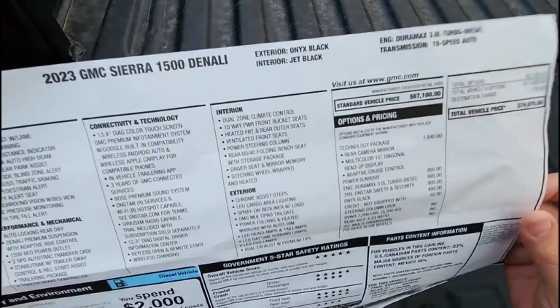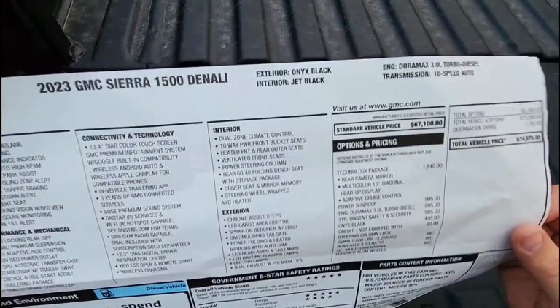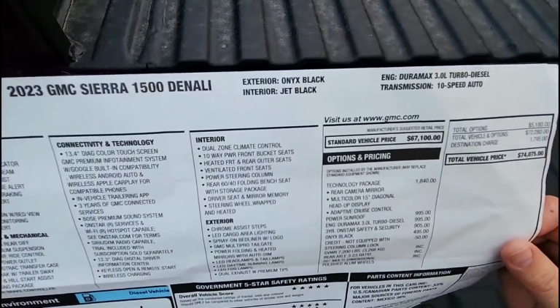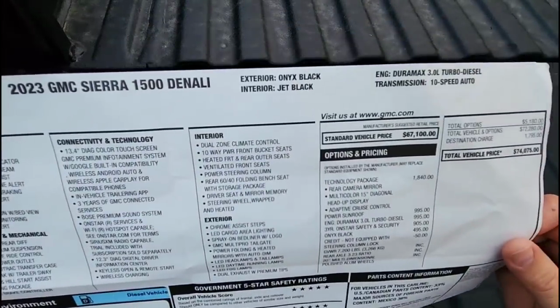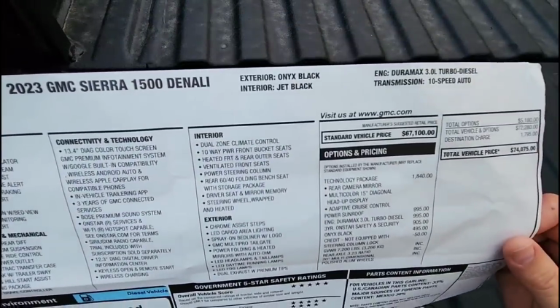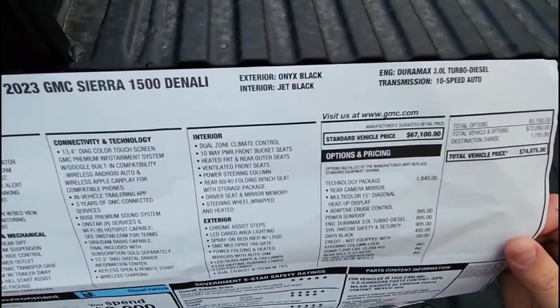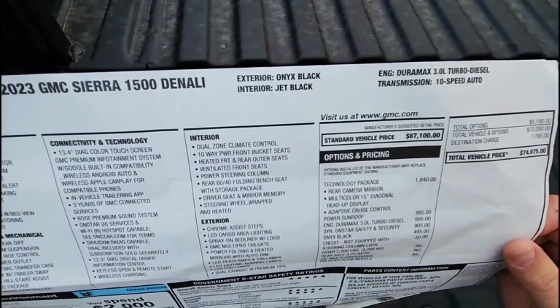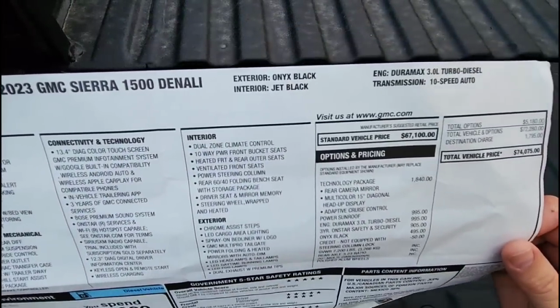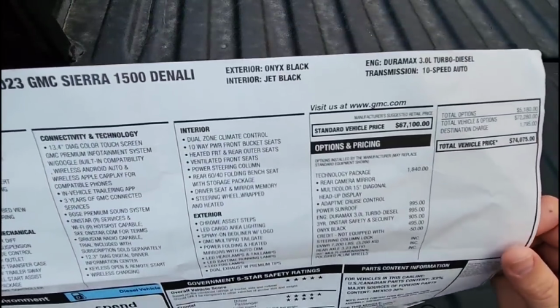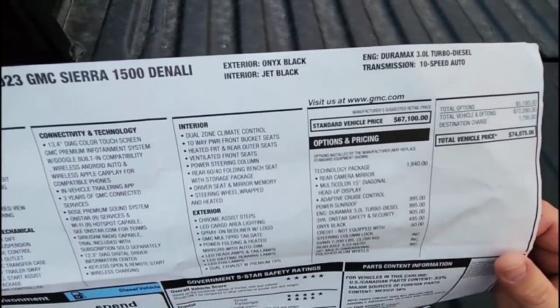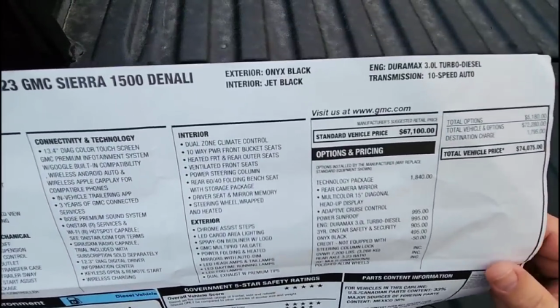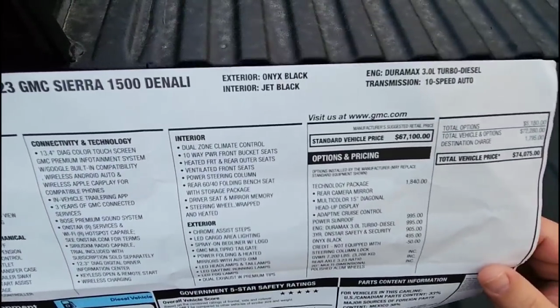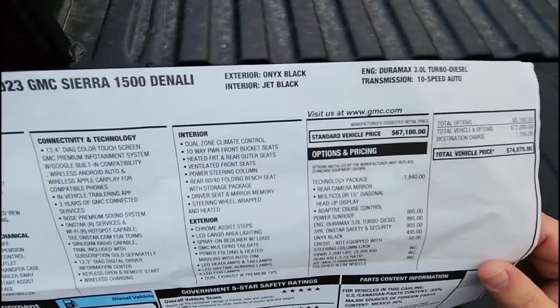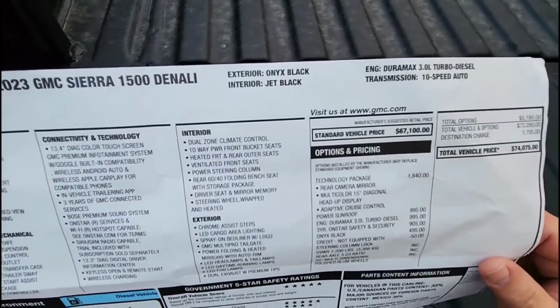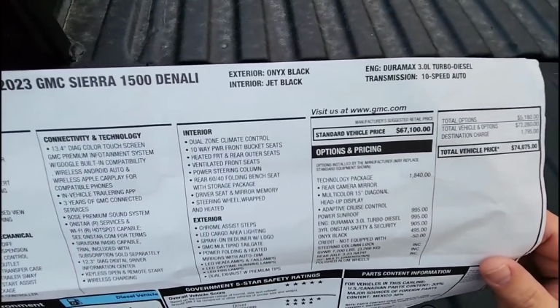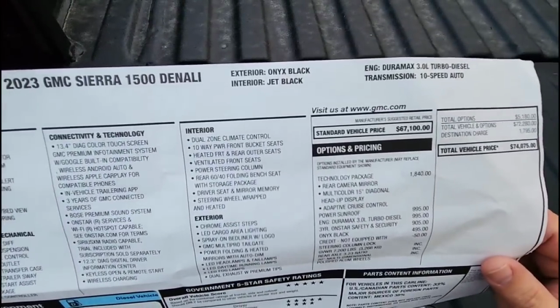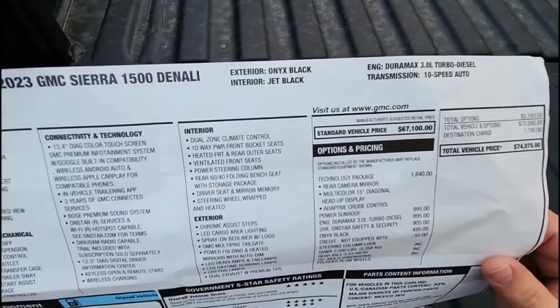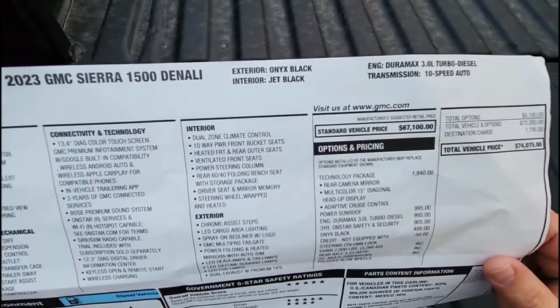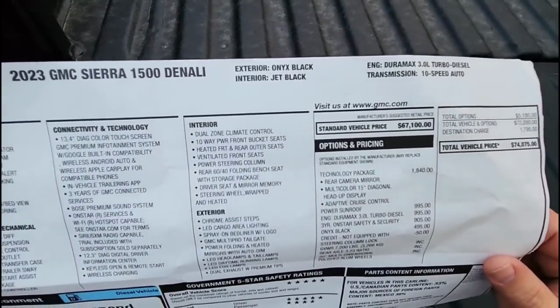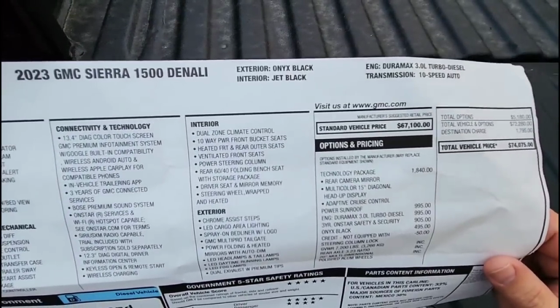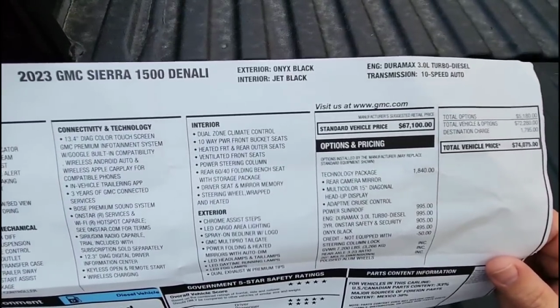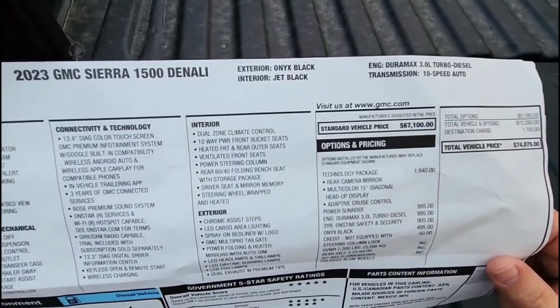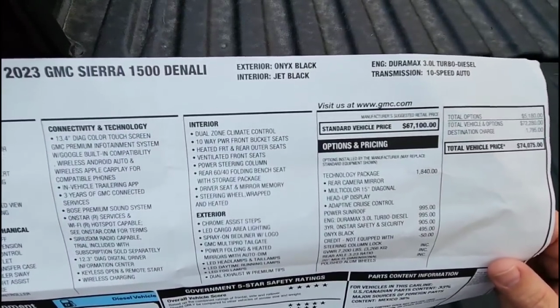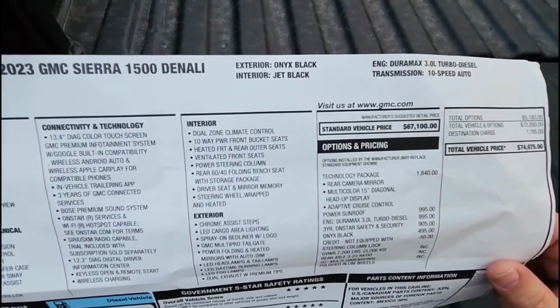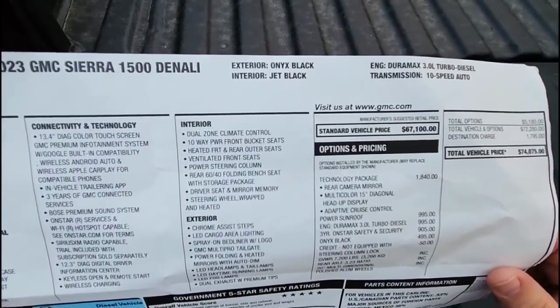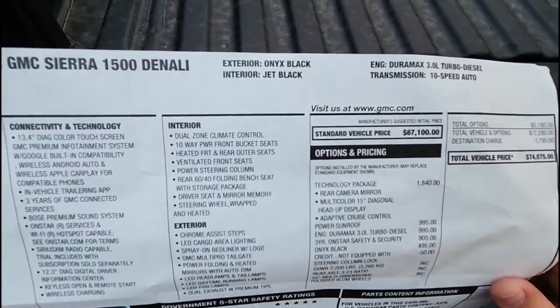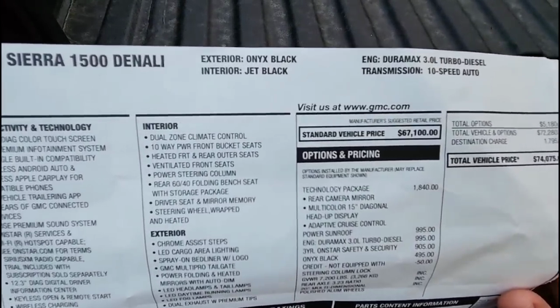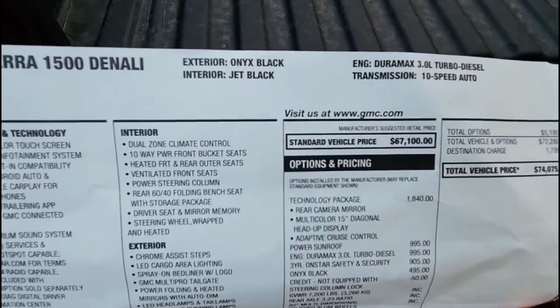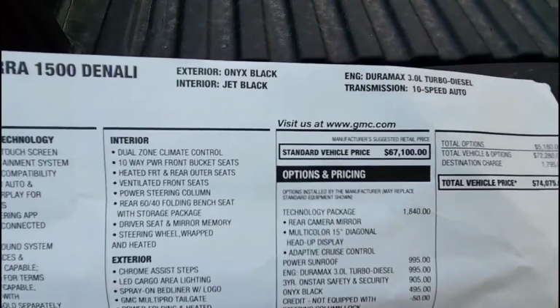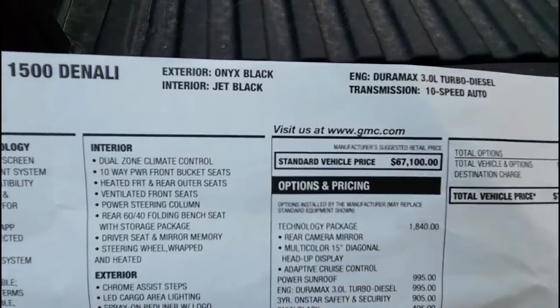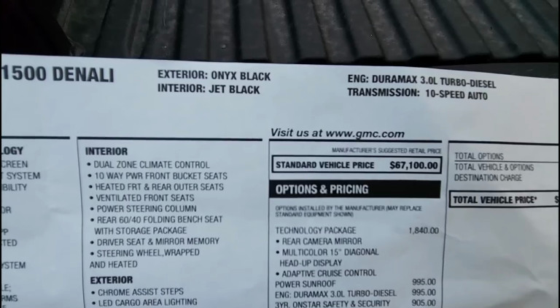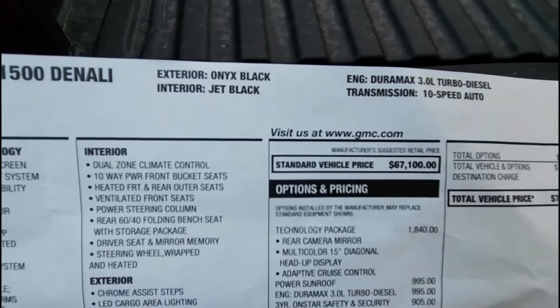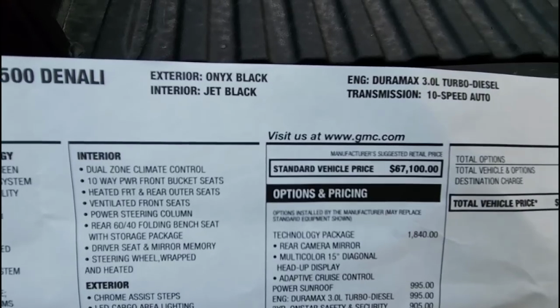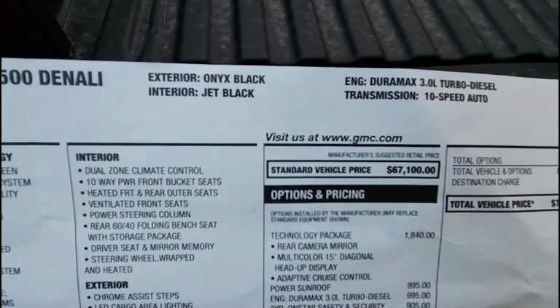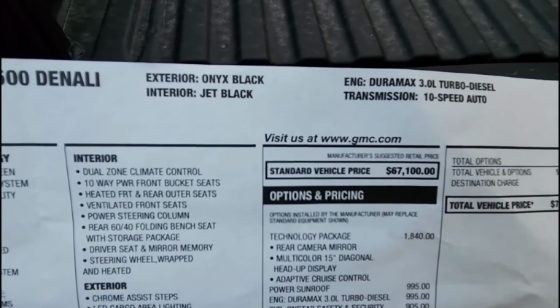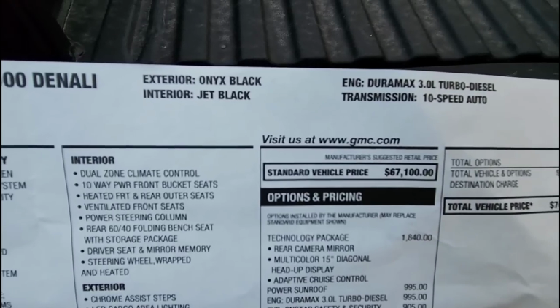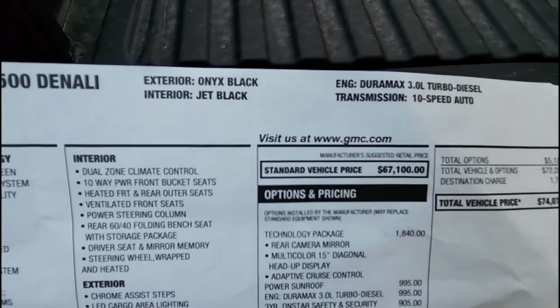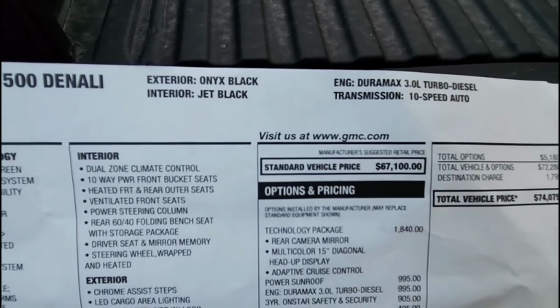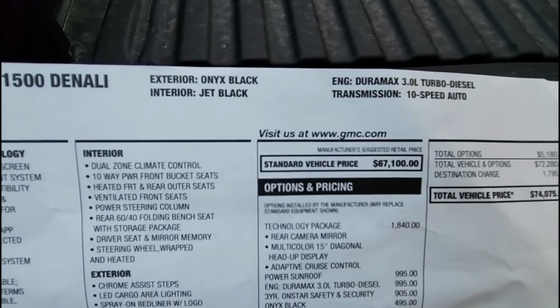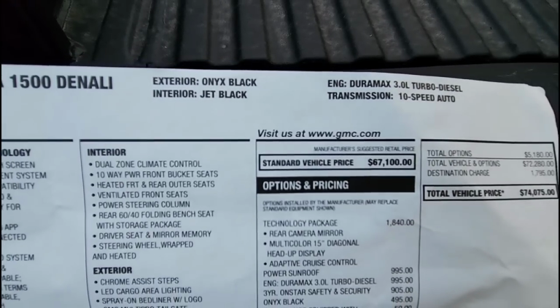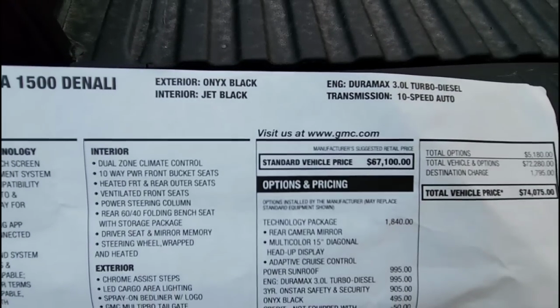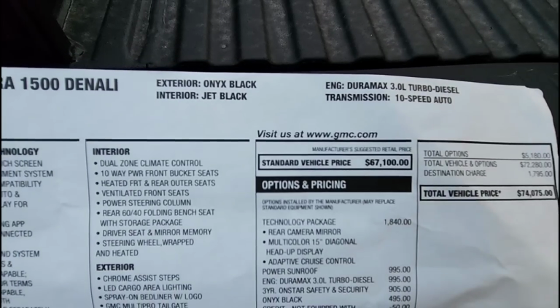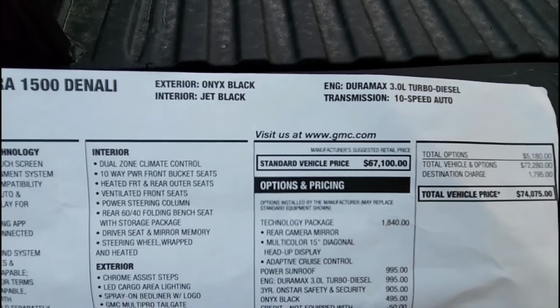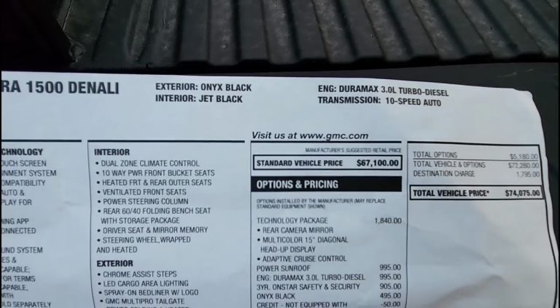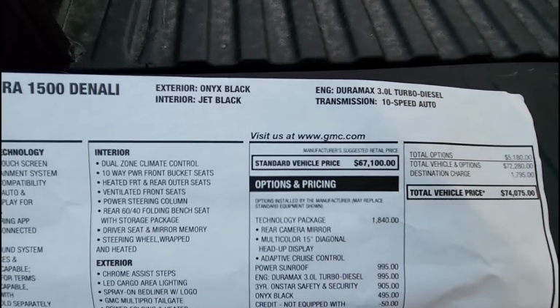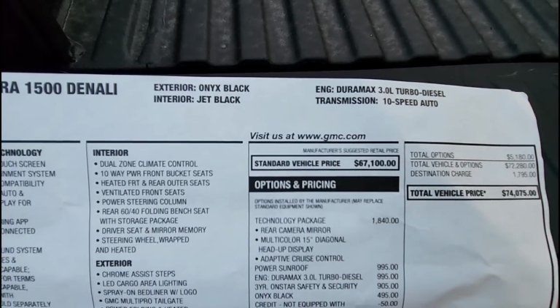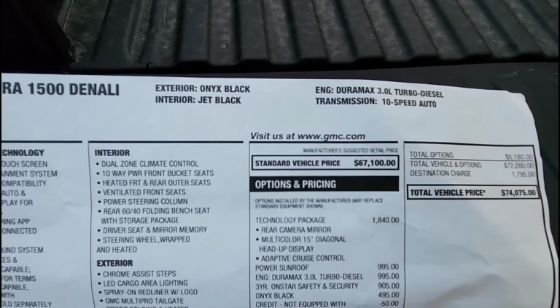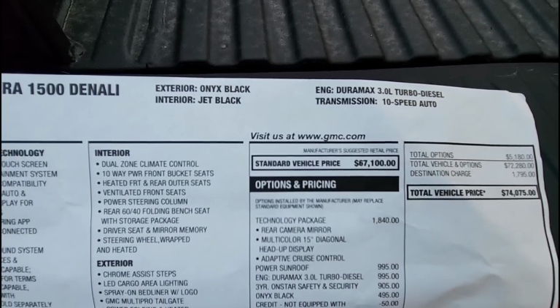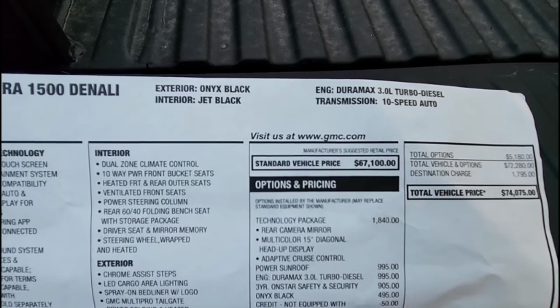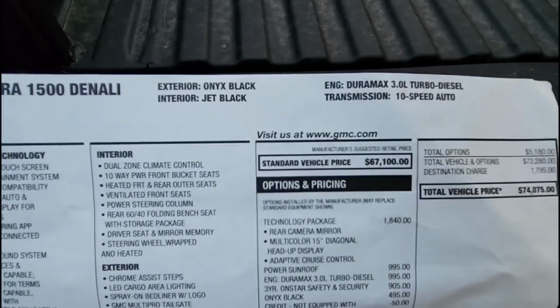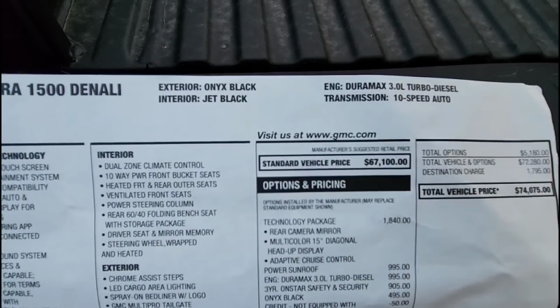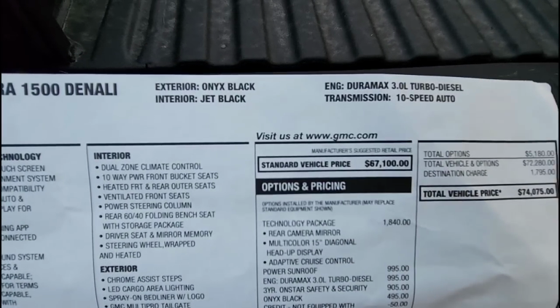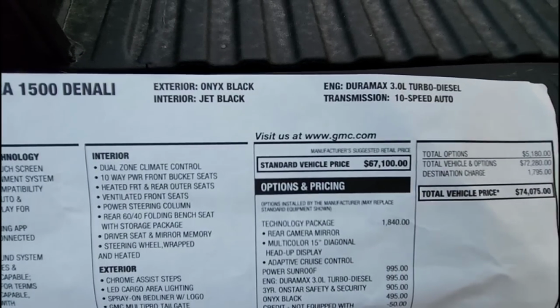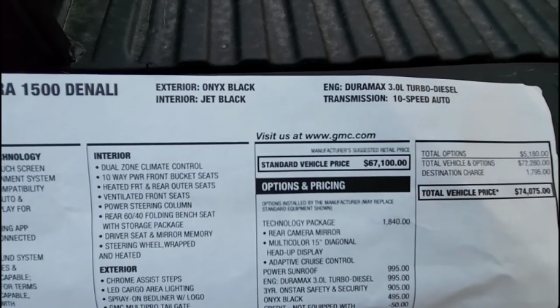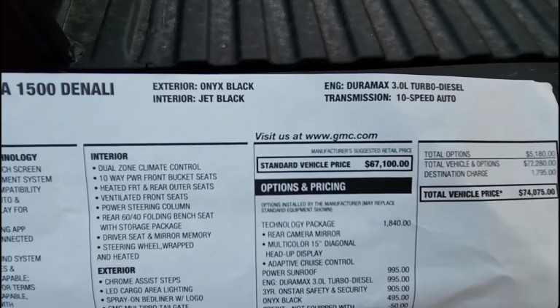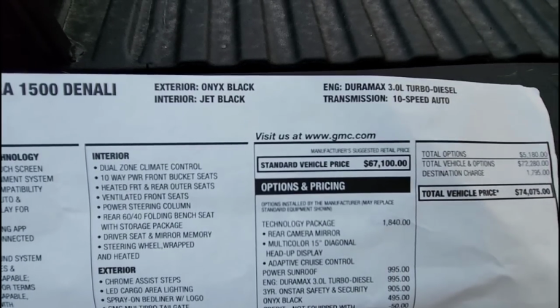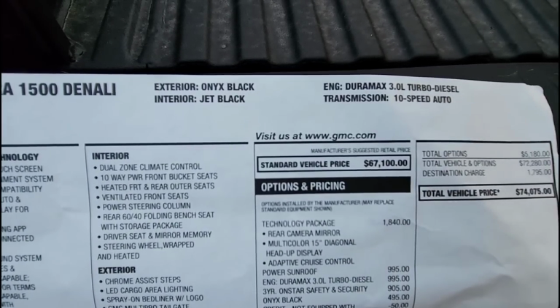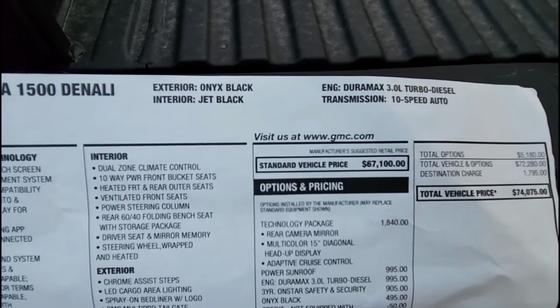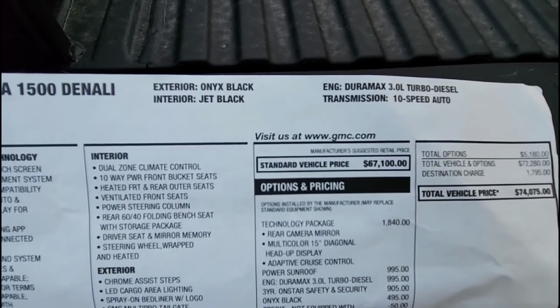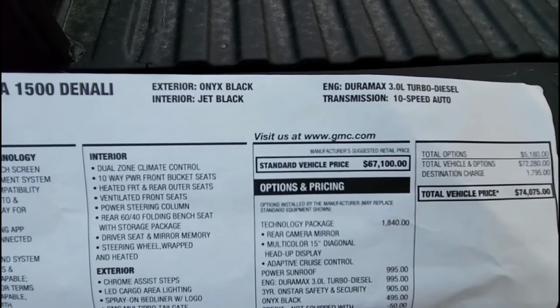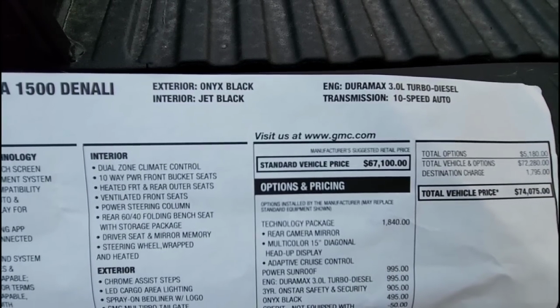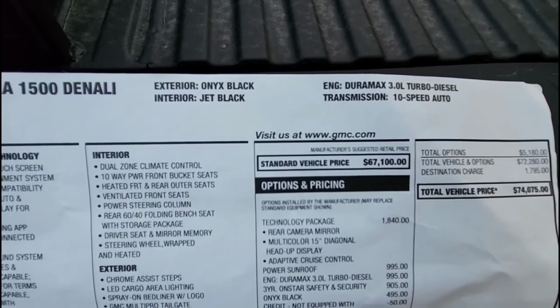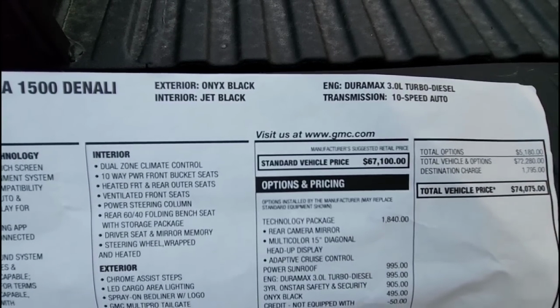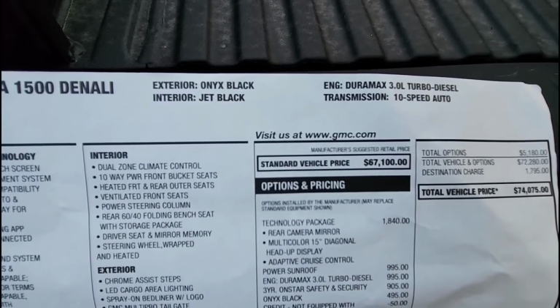Now going over options and pricing: the standard vehicle price as equipped is $67,100.